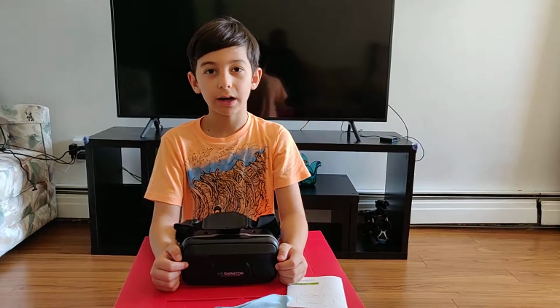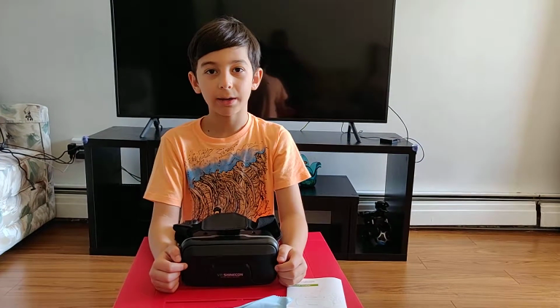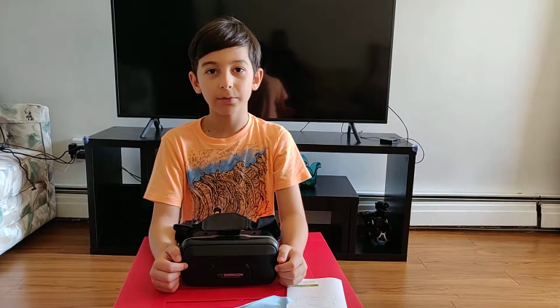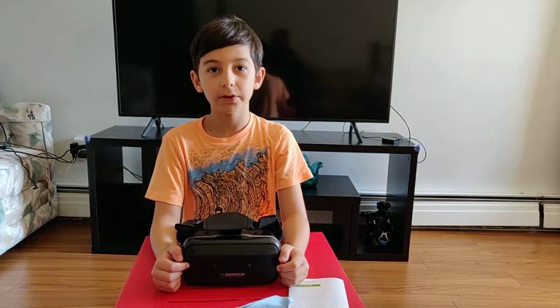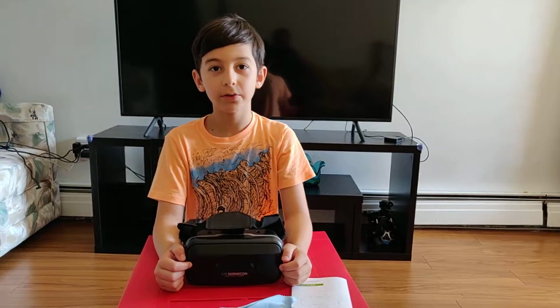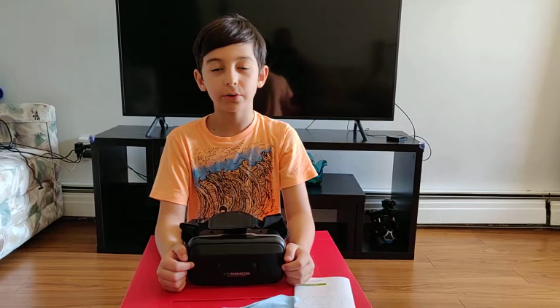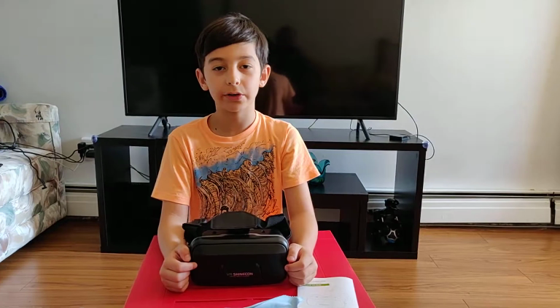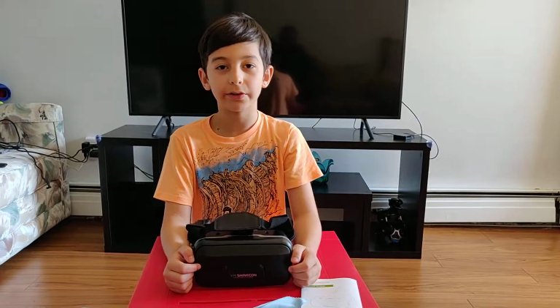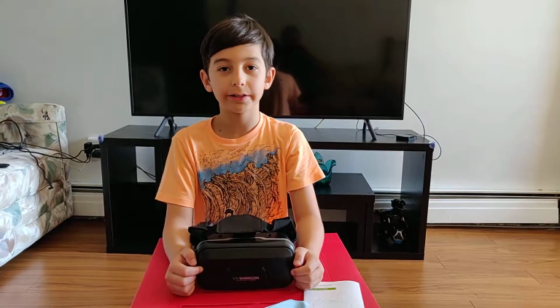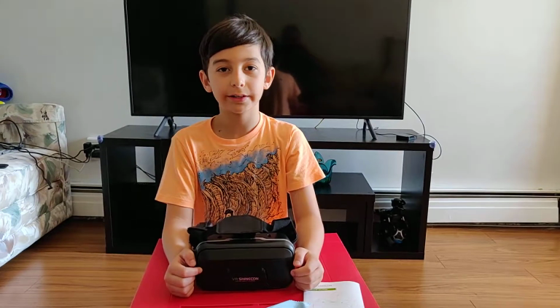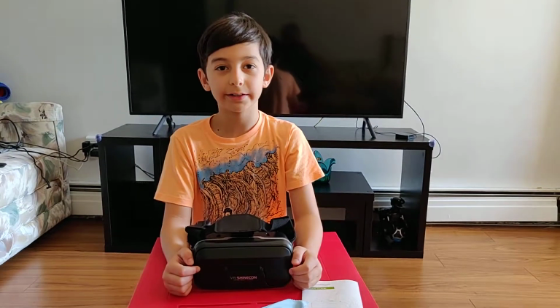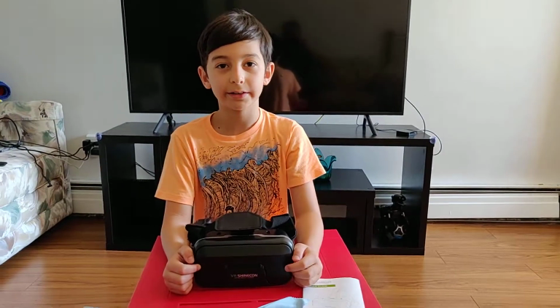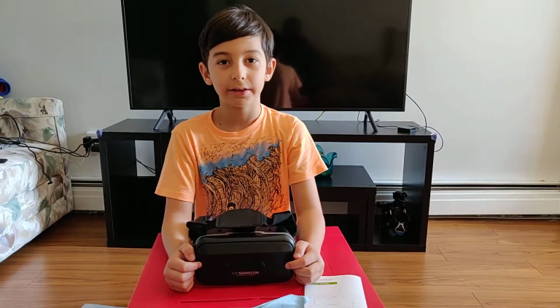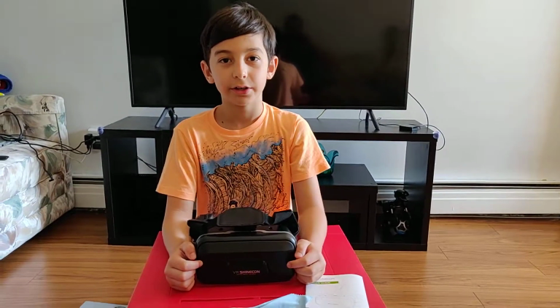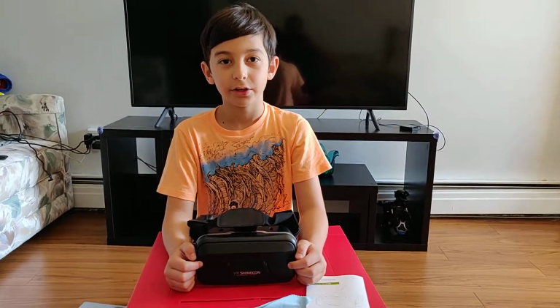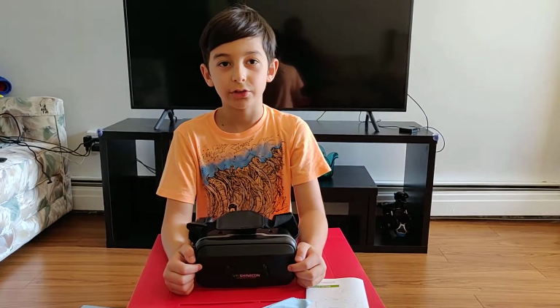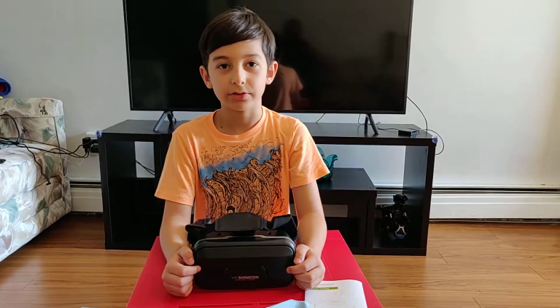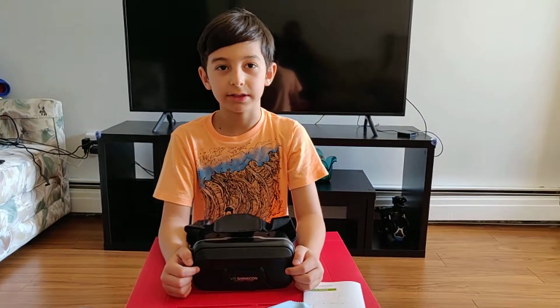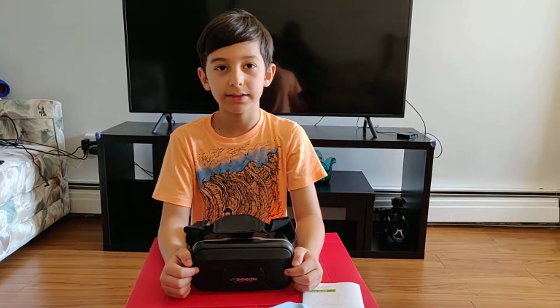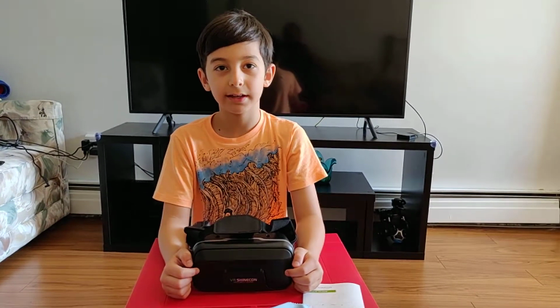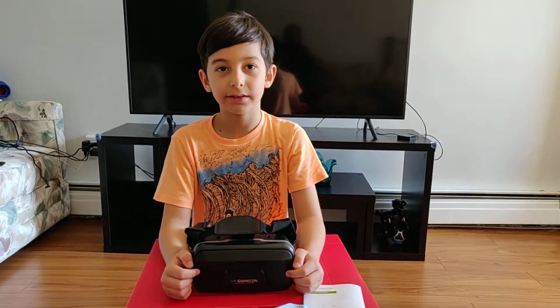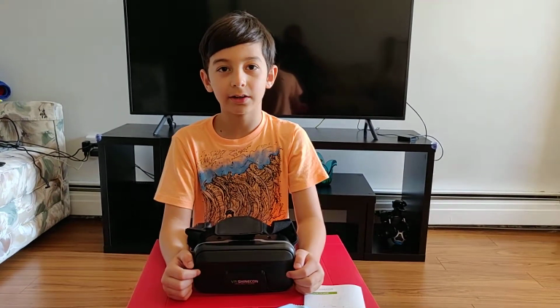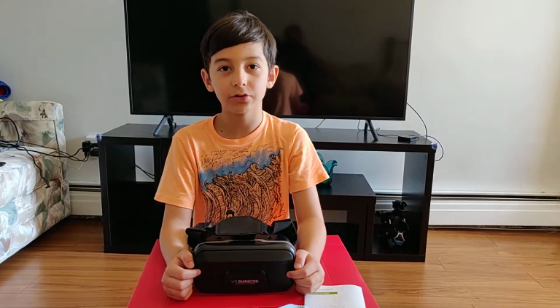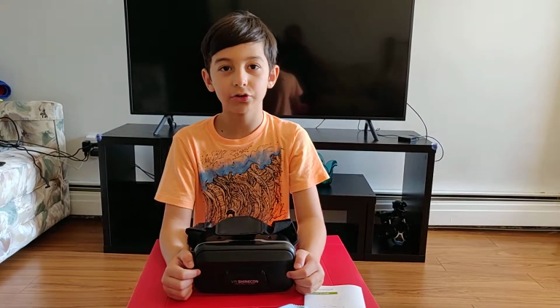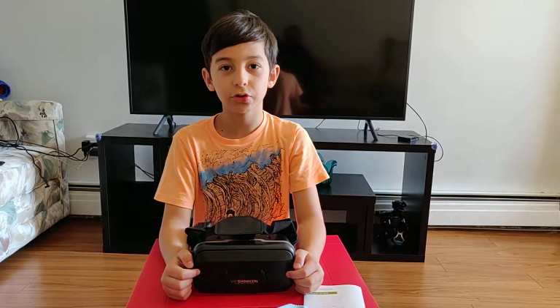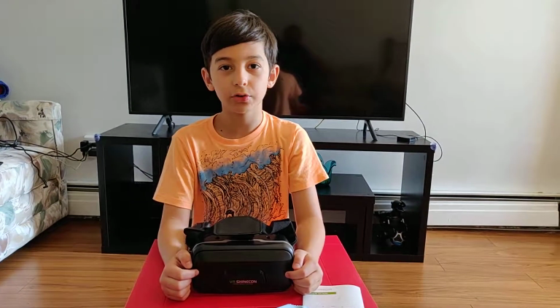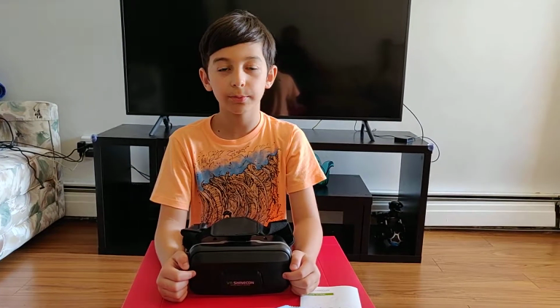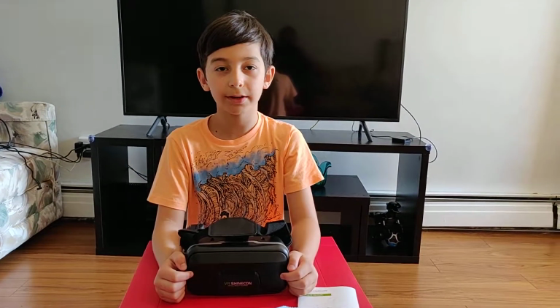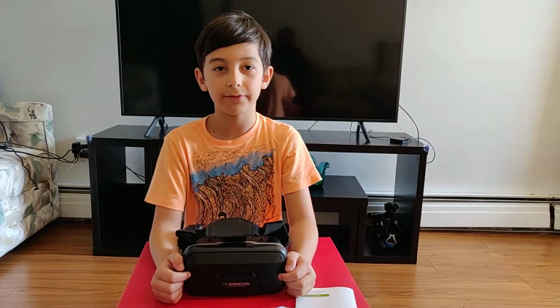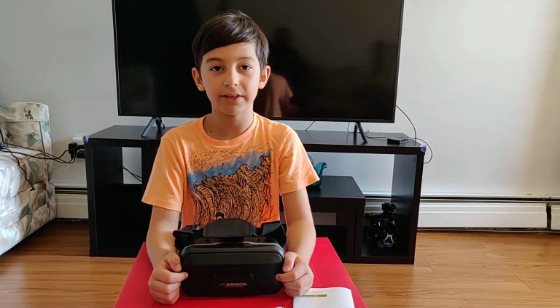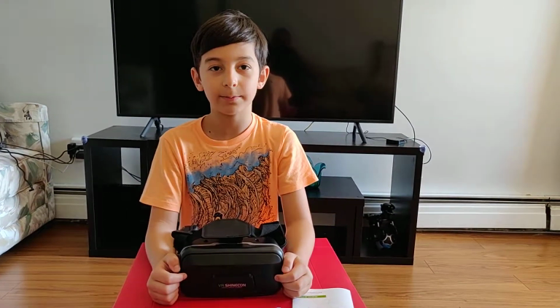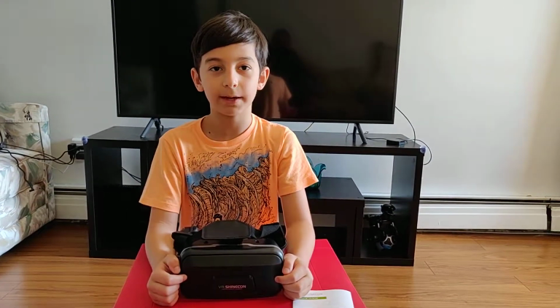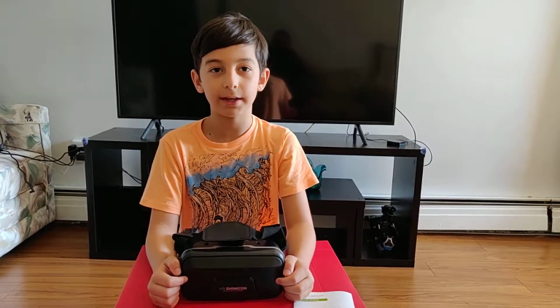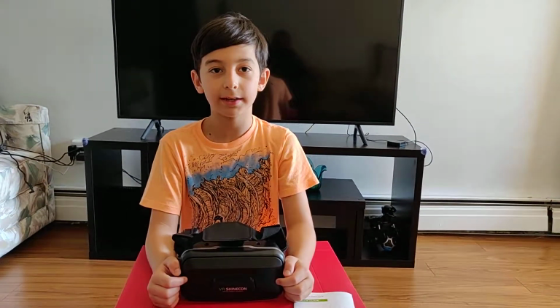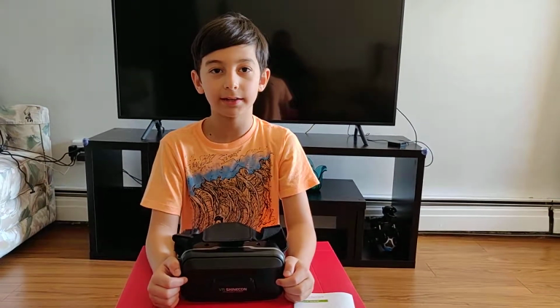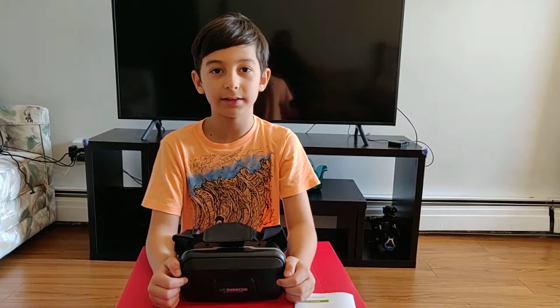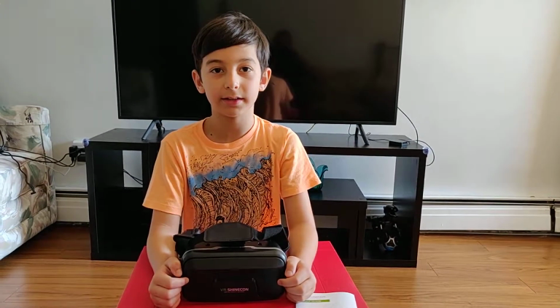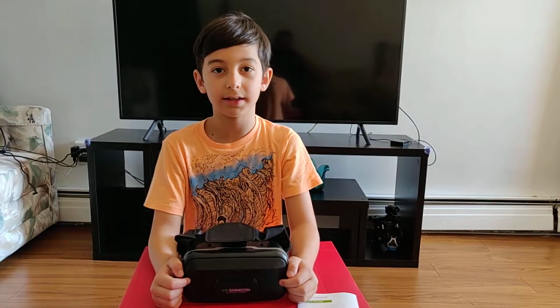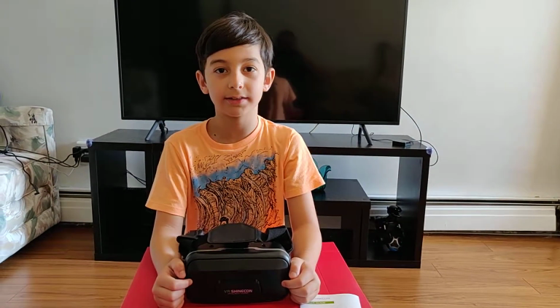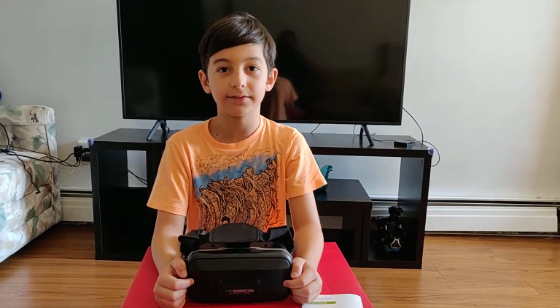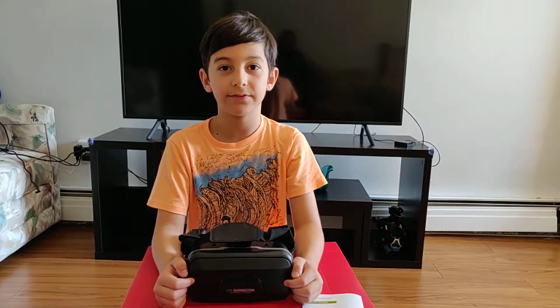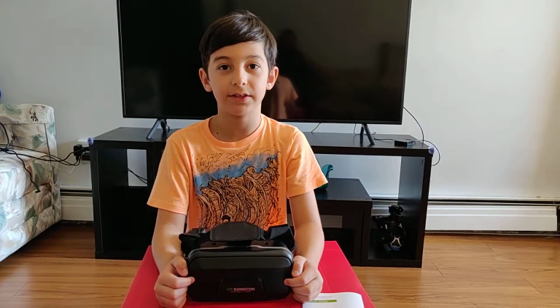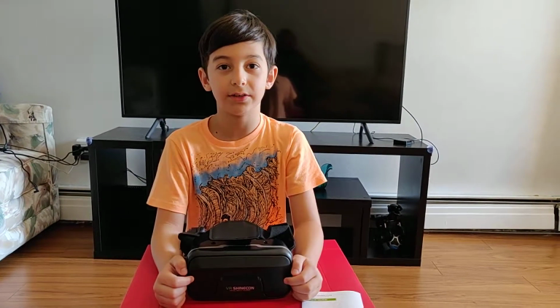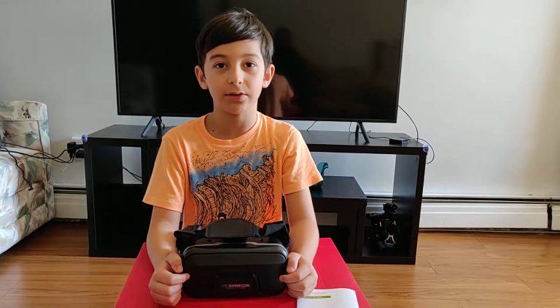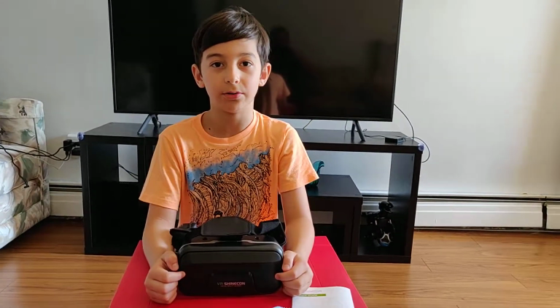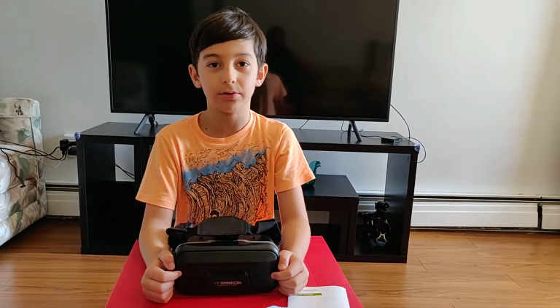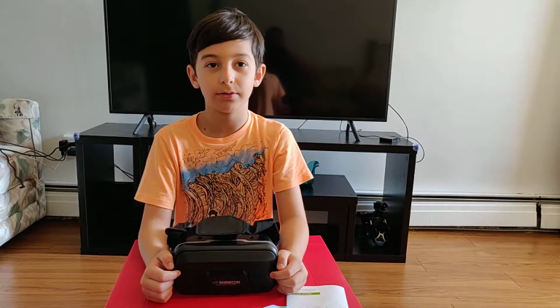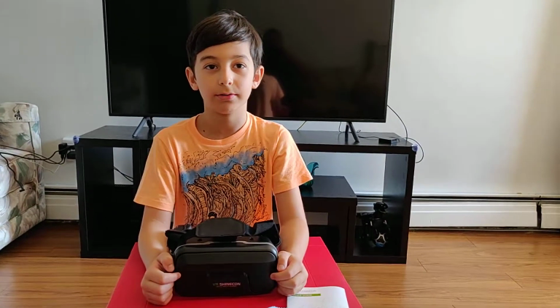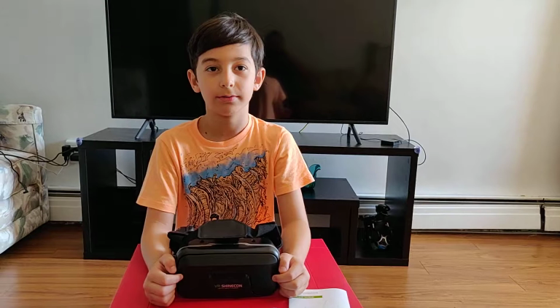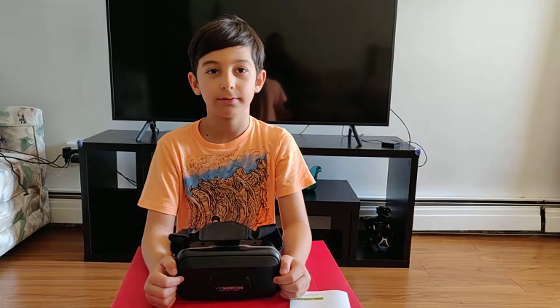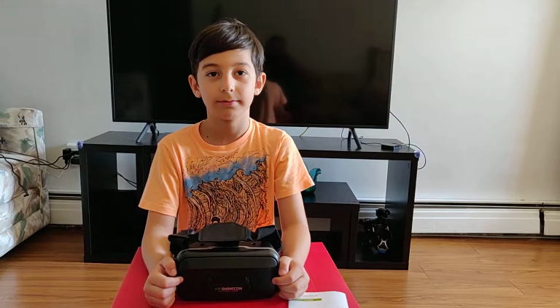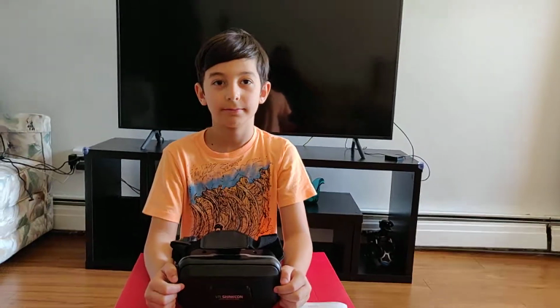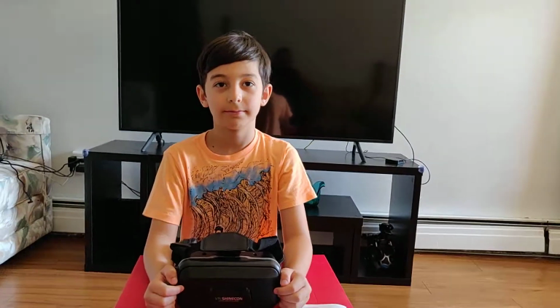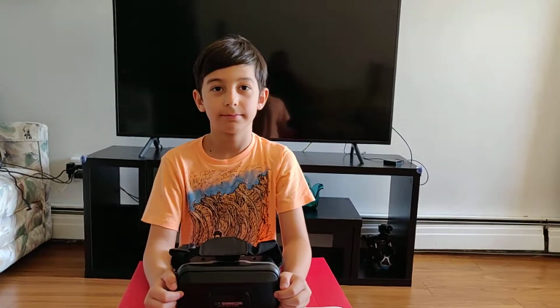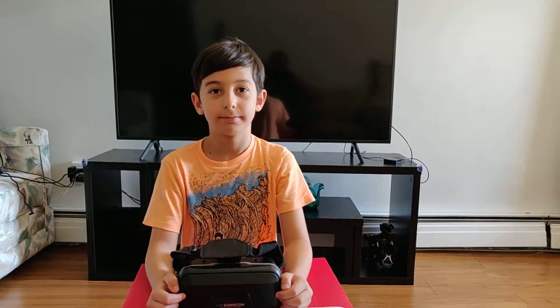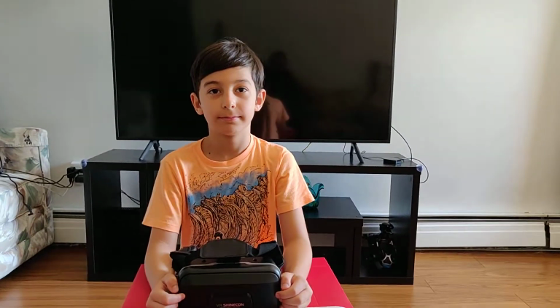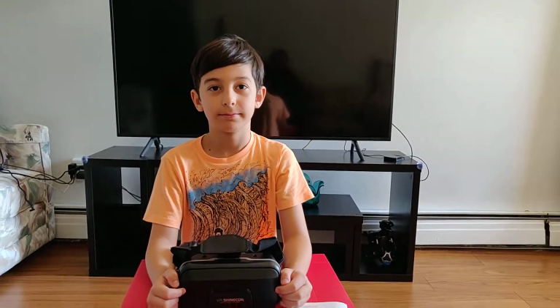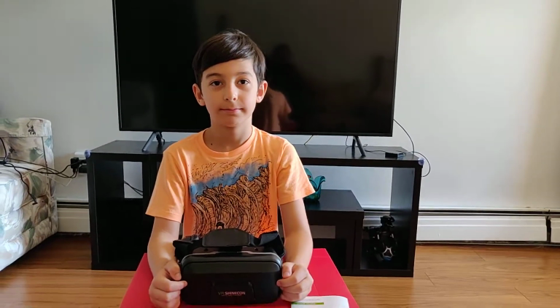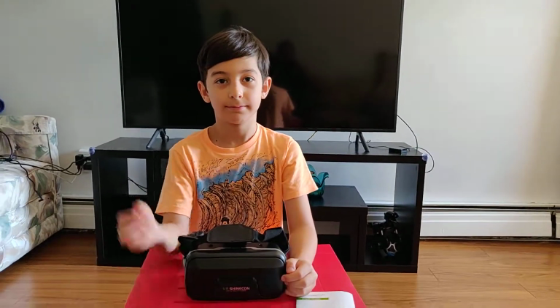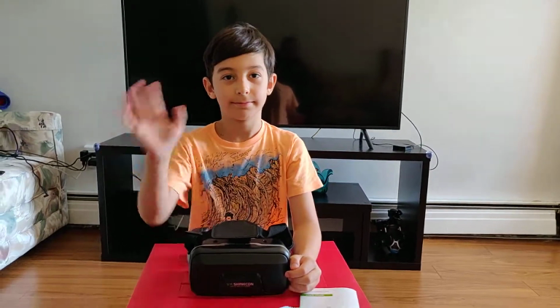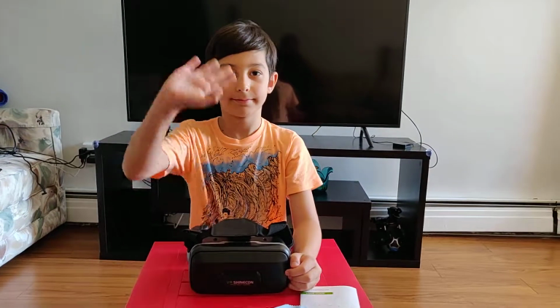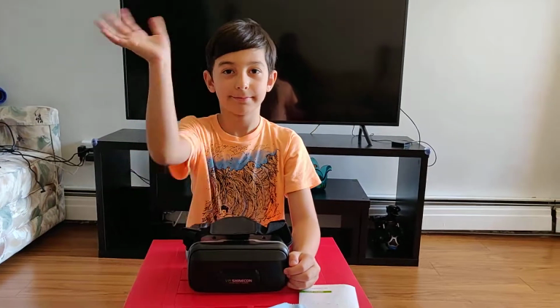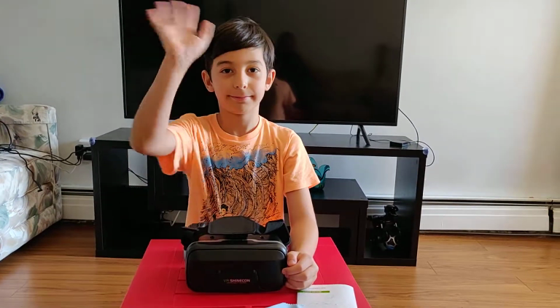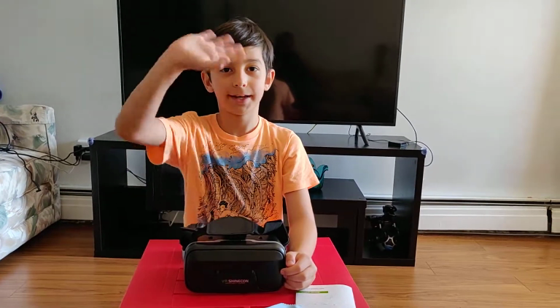I'm going to wear it and use it. And I'll show you my feedback in the next video. Bye.